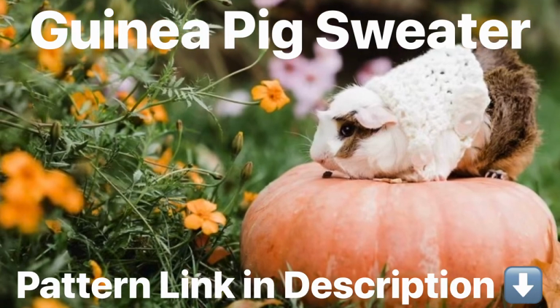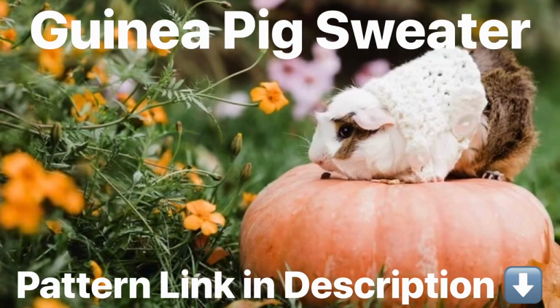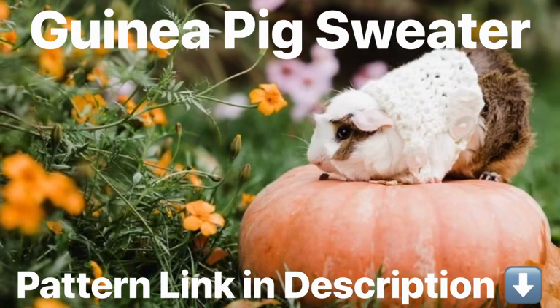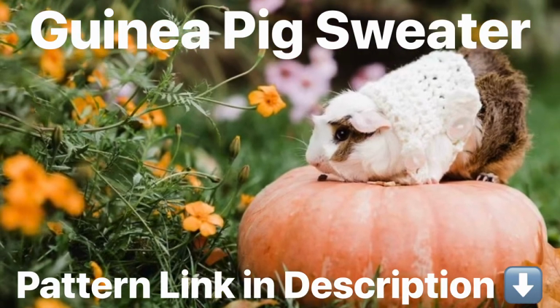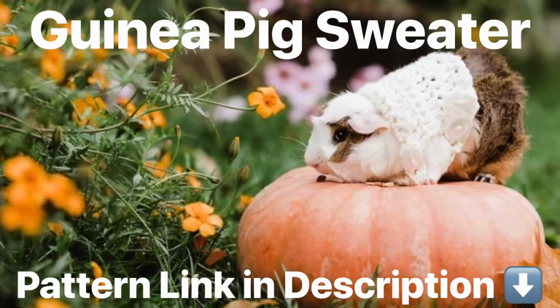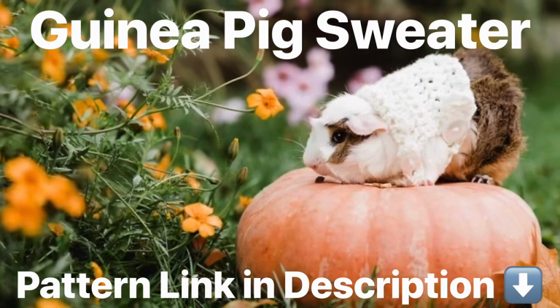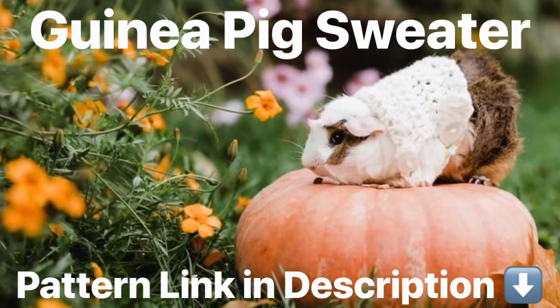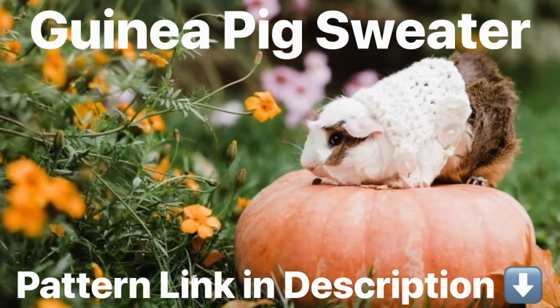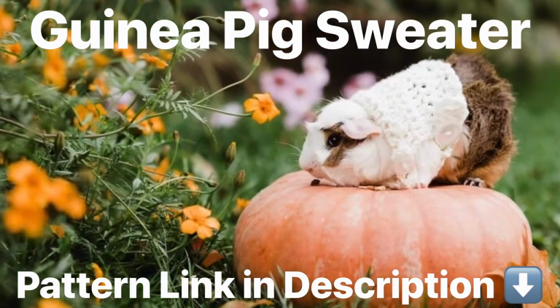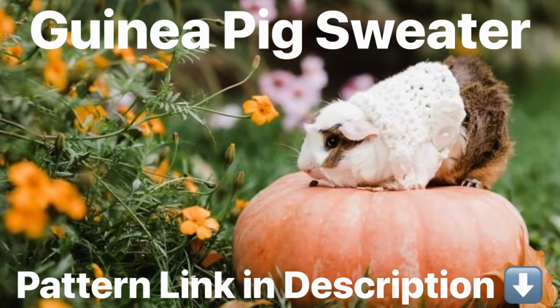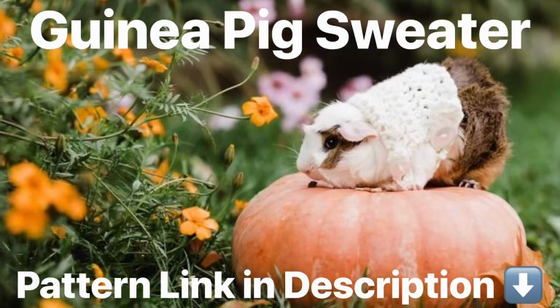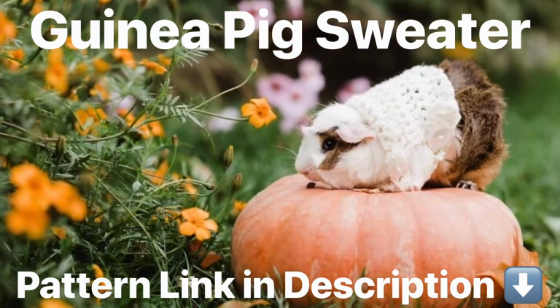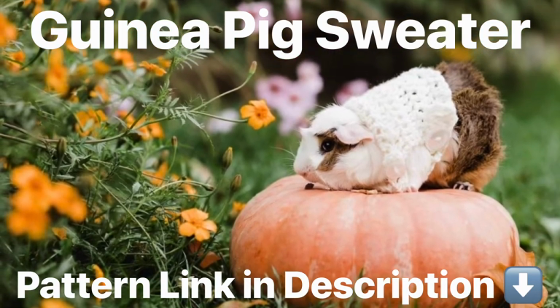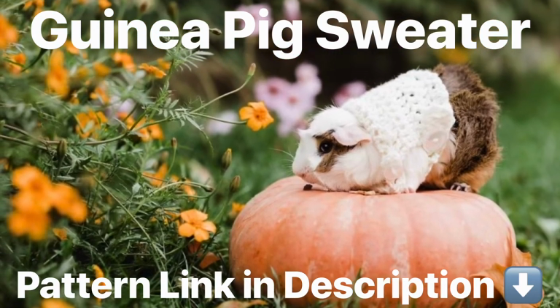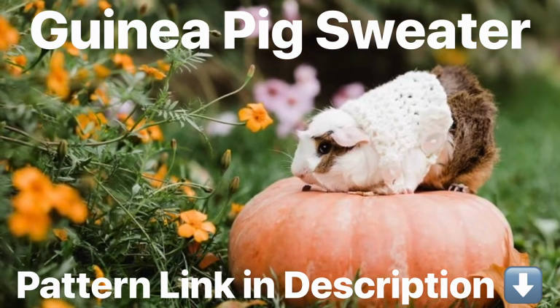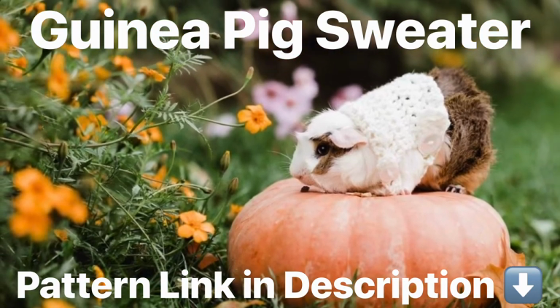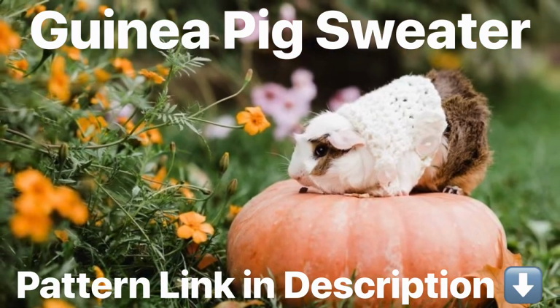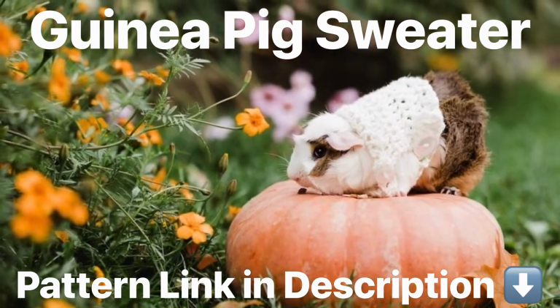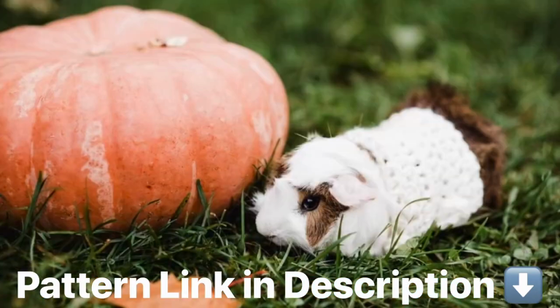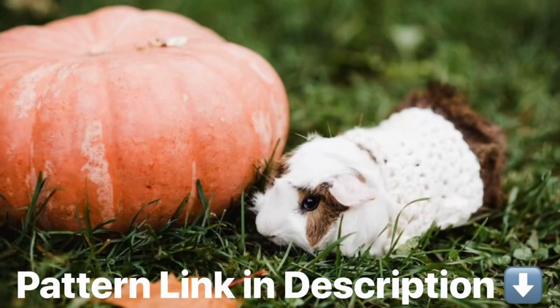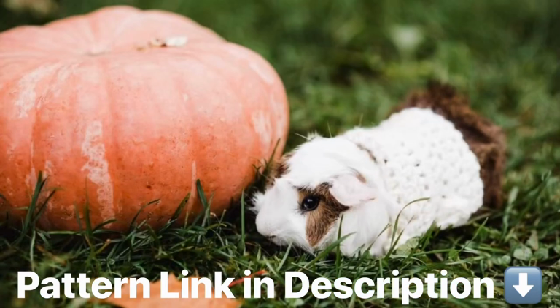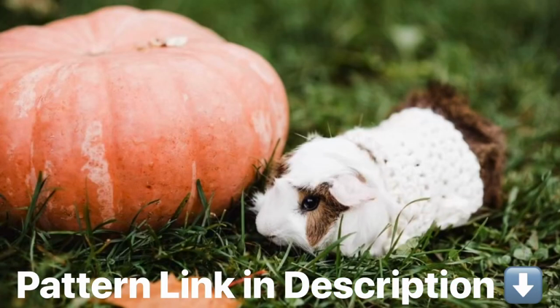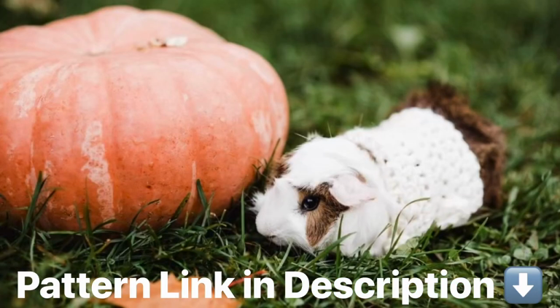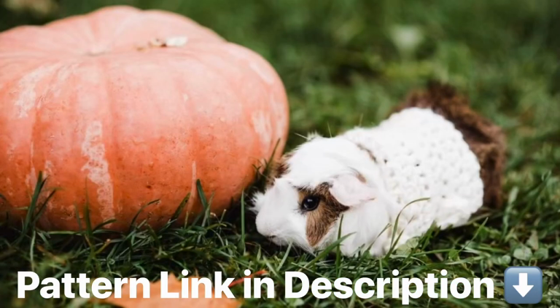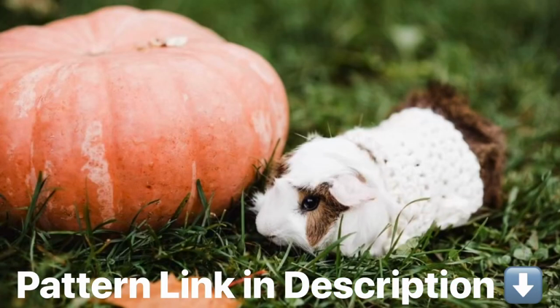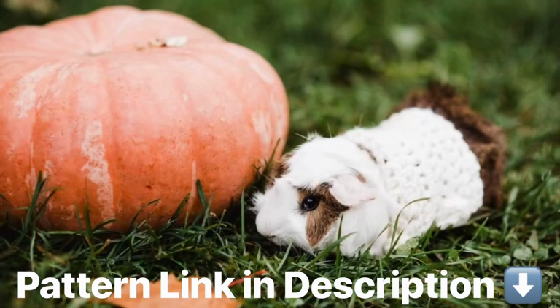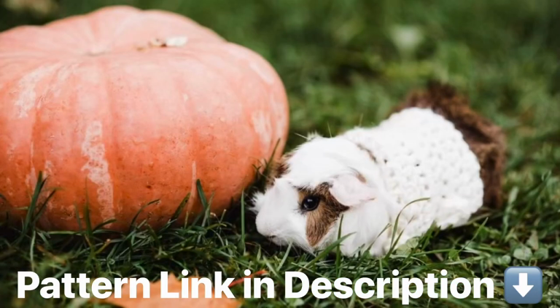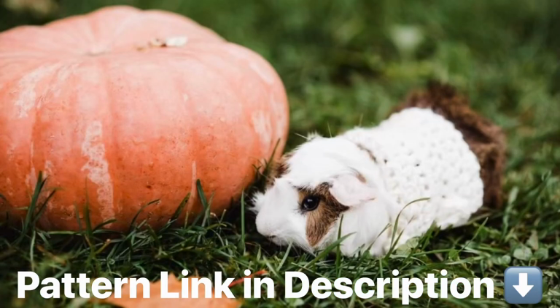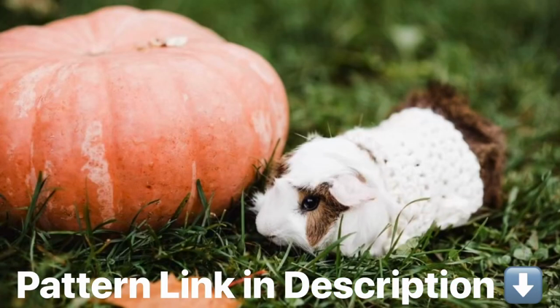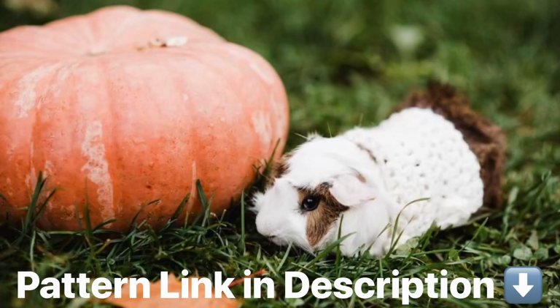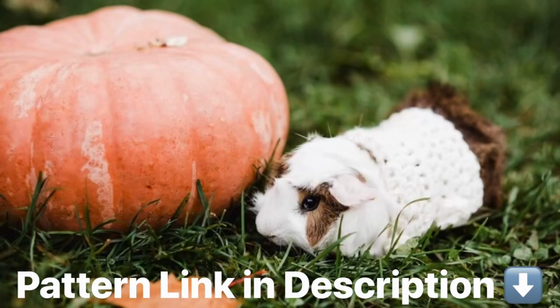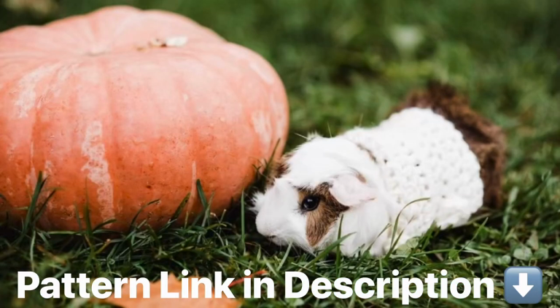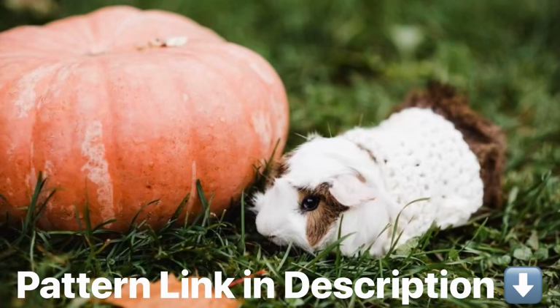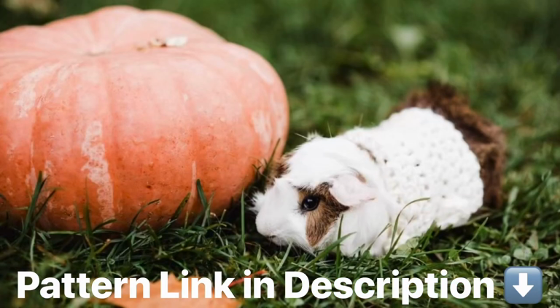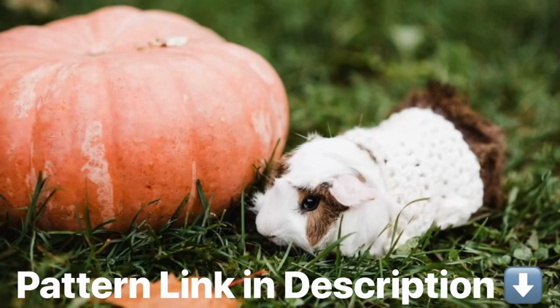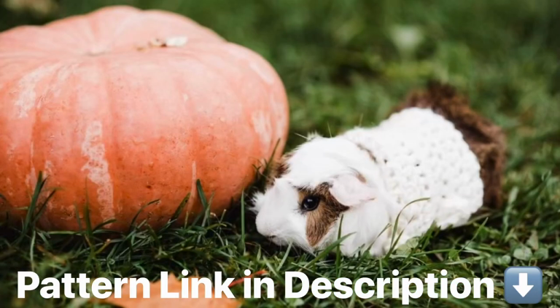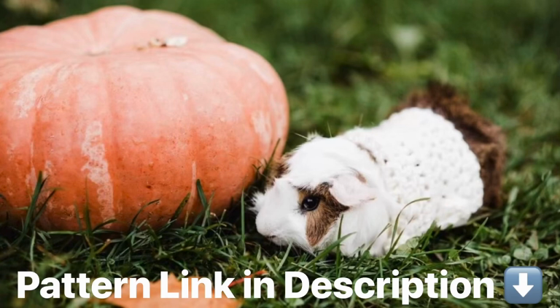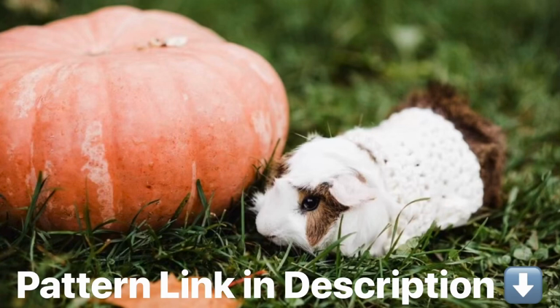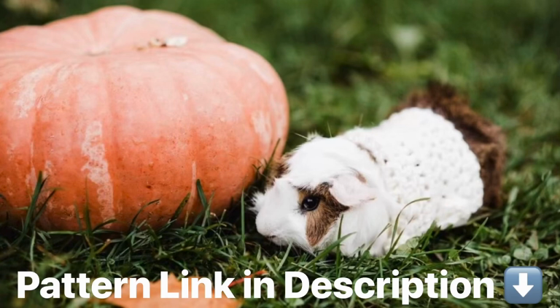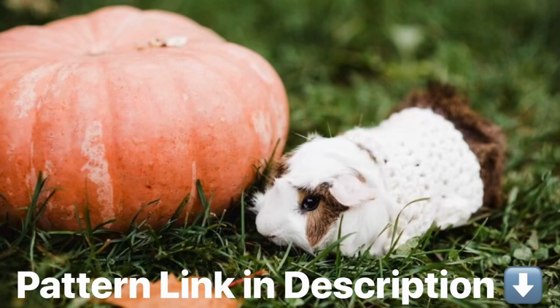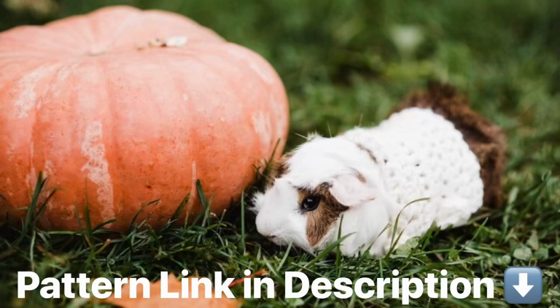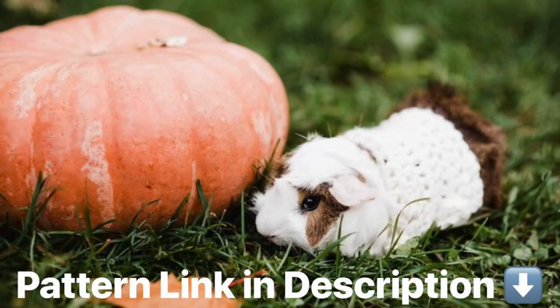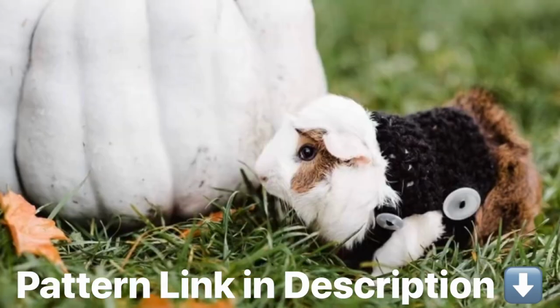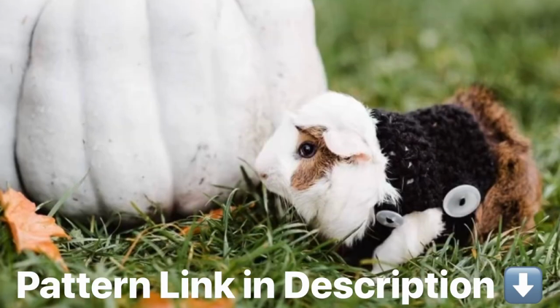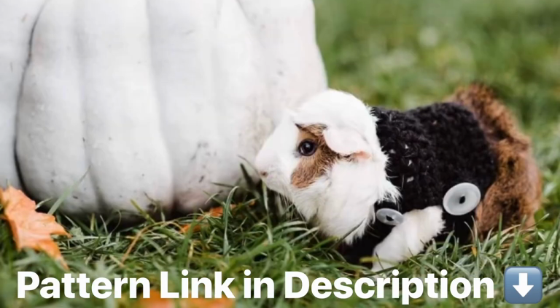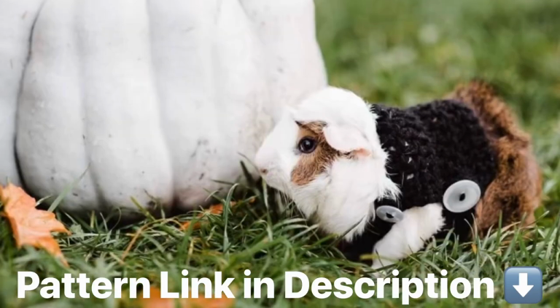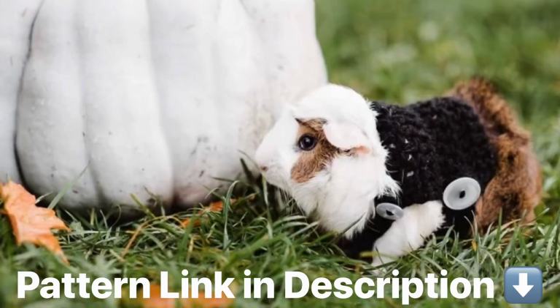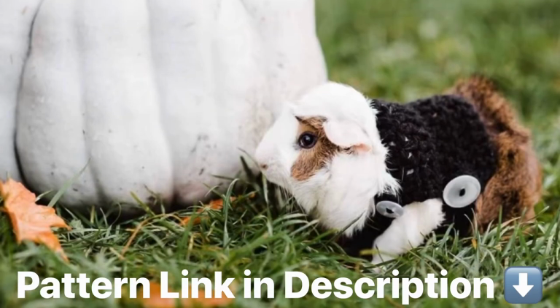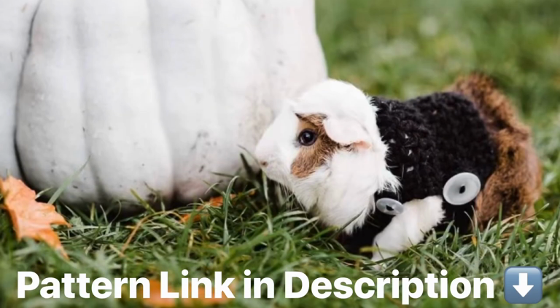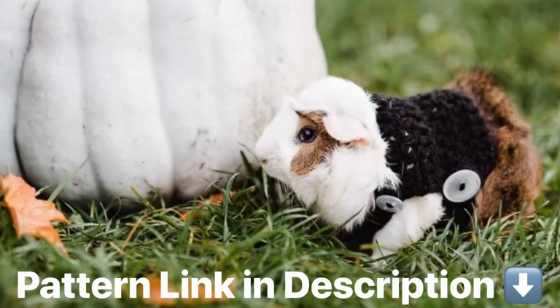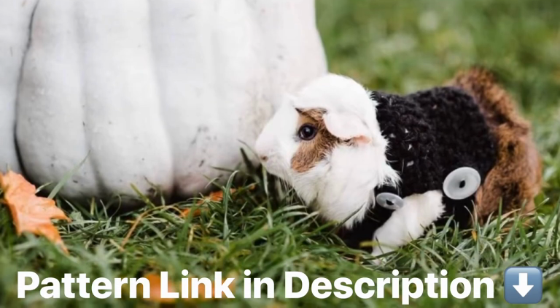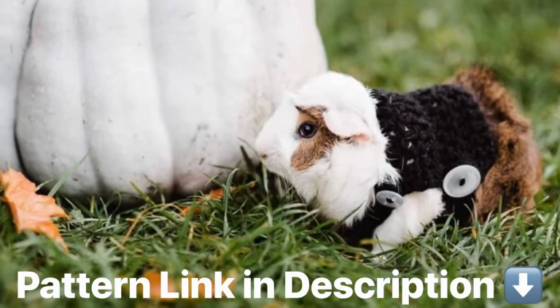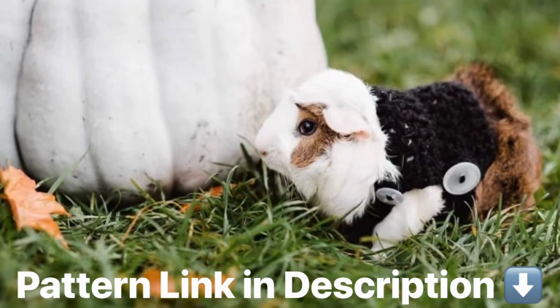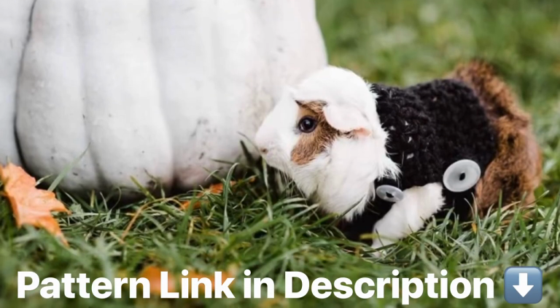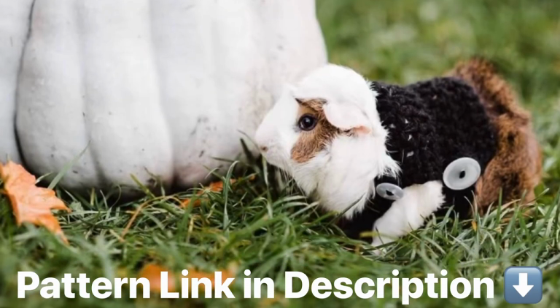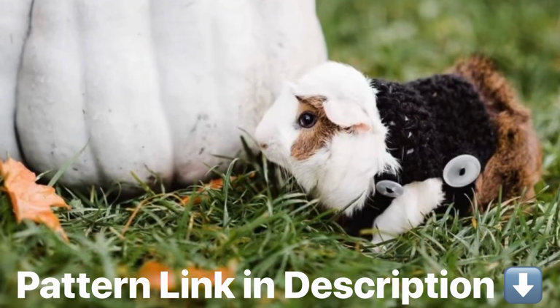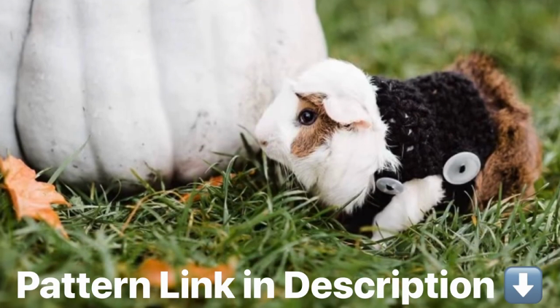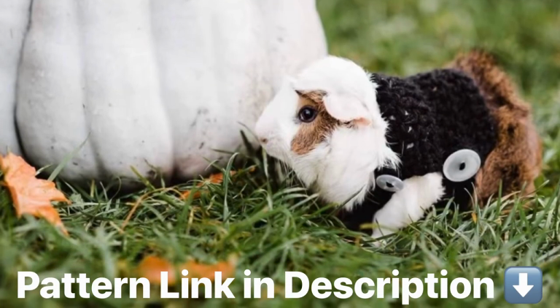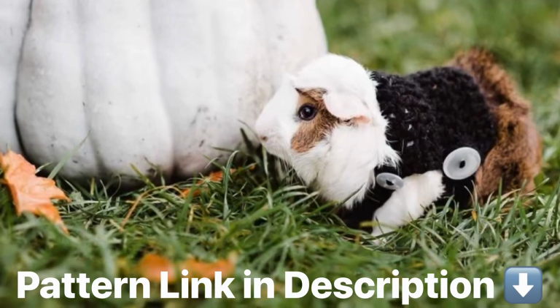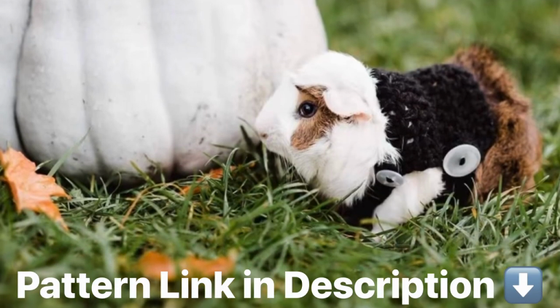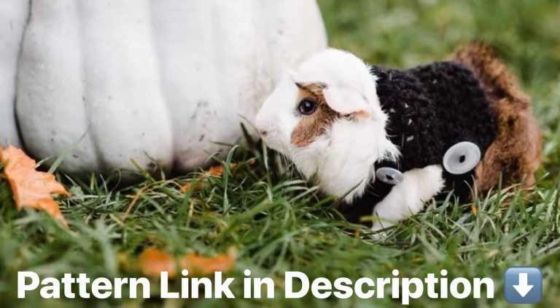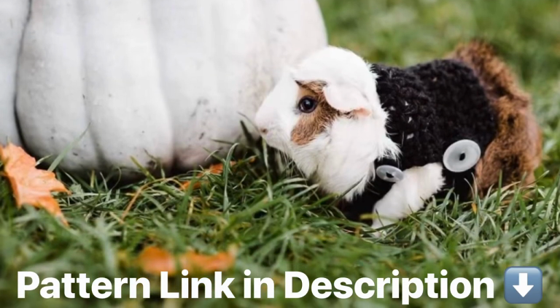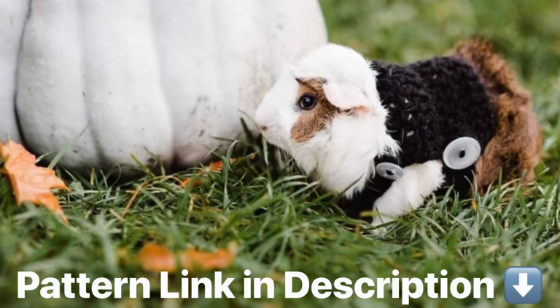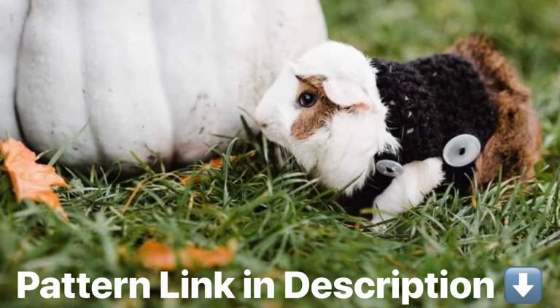Welcome to Pont Neuf Studio. My name is Kristen and today I will be showing you how to crochet a guinea pig sweater.